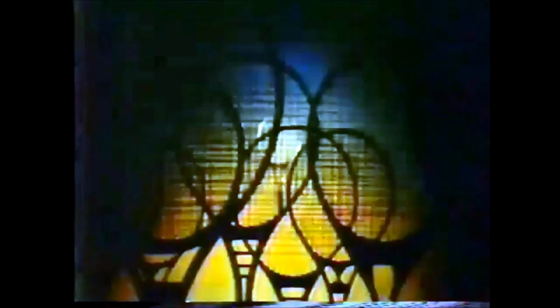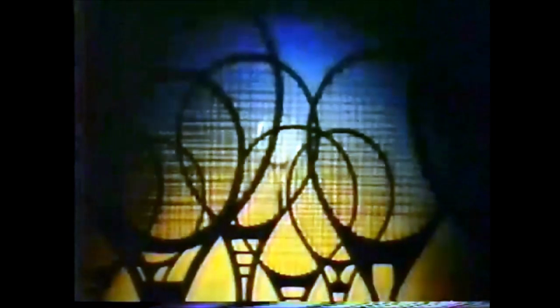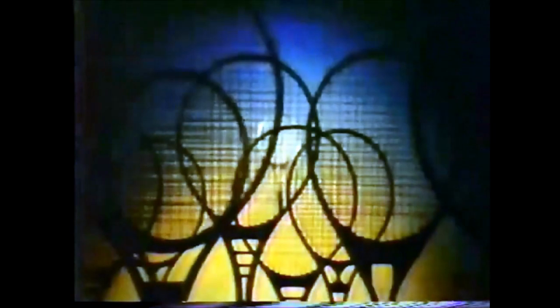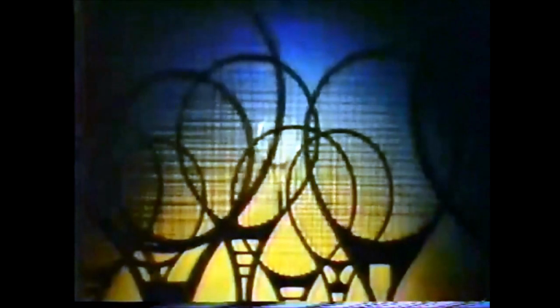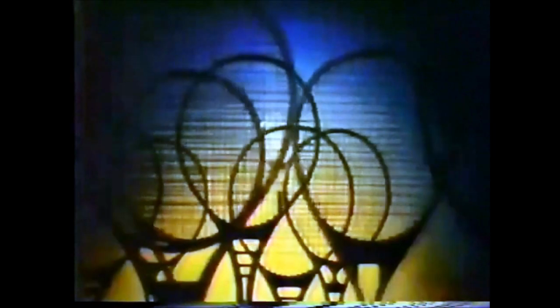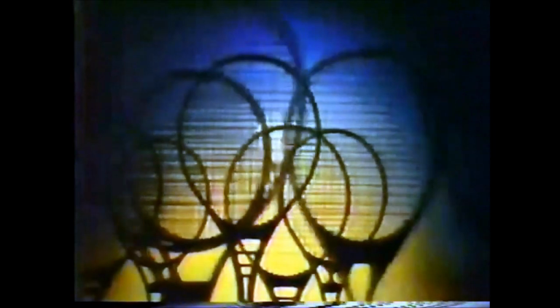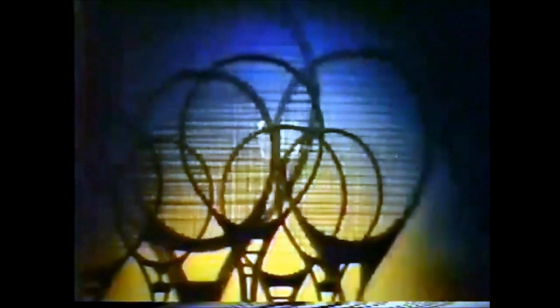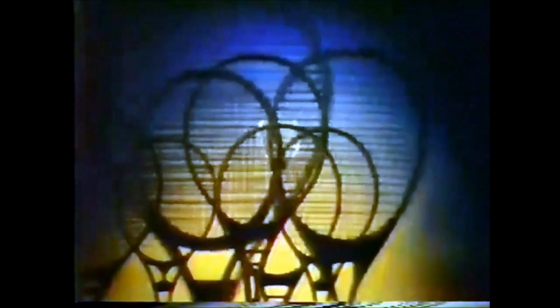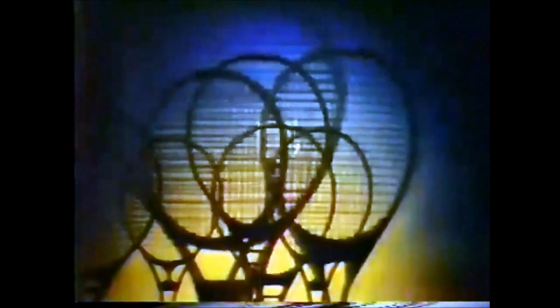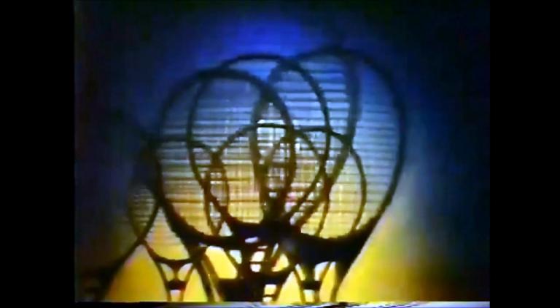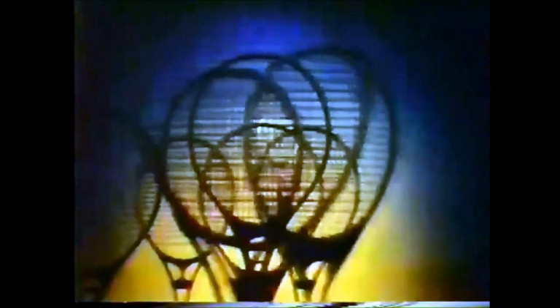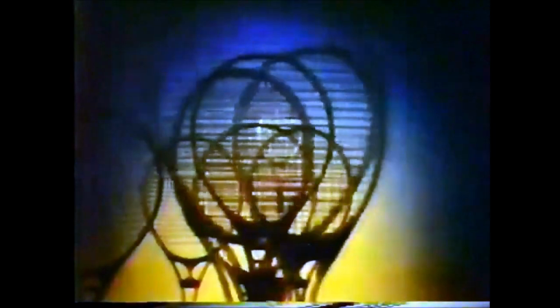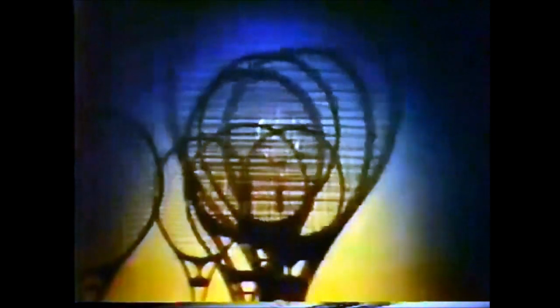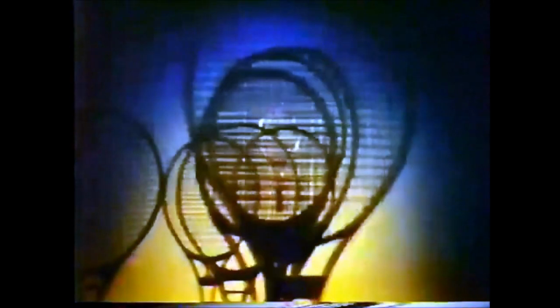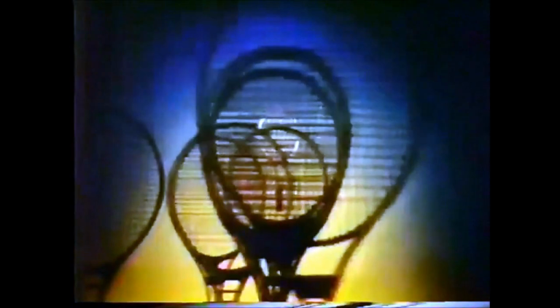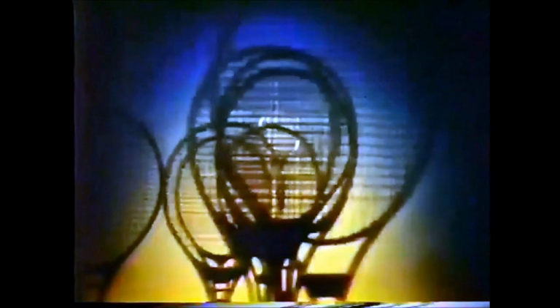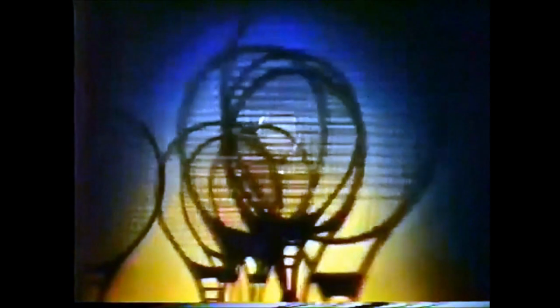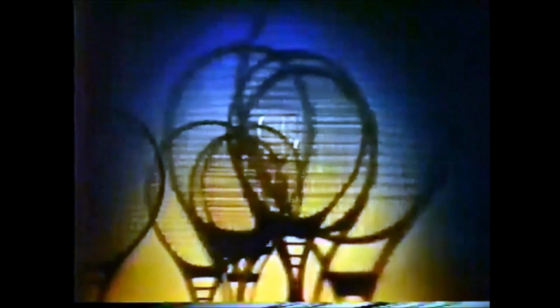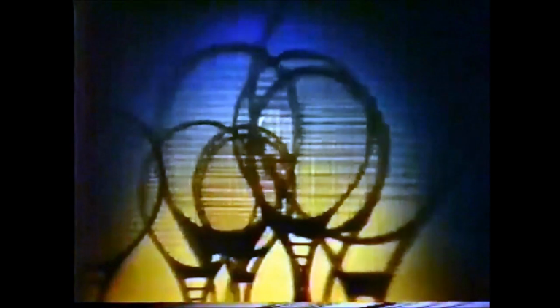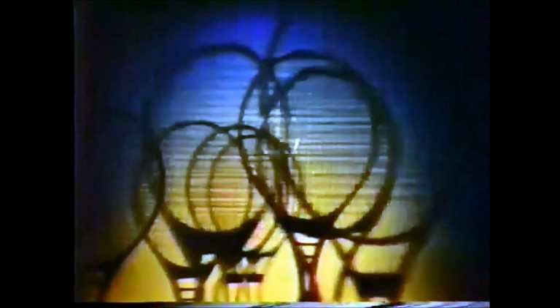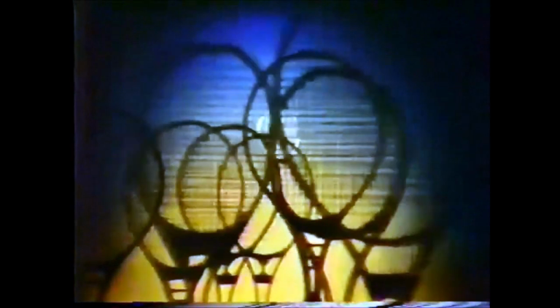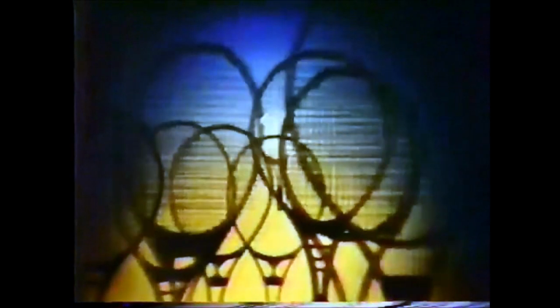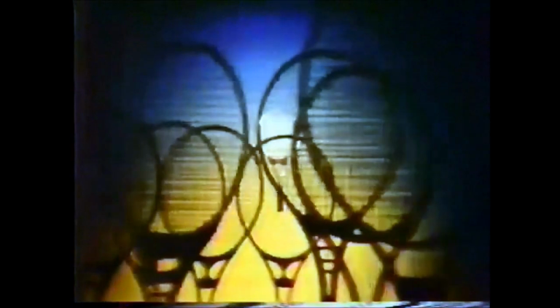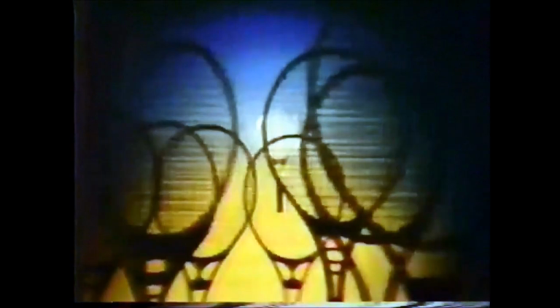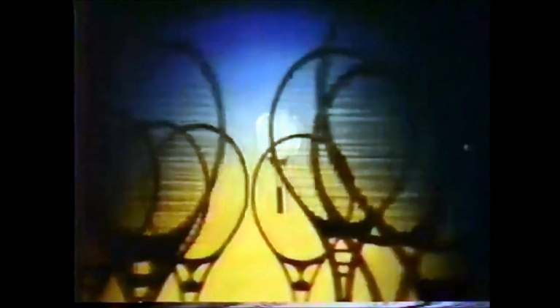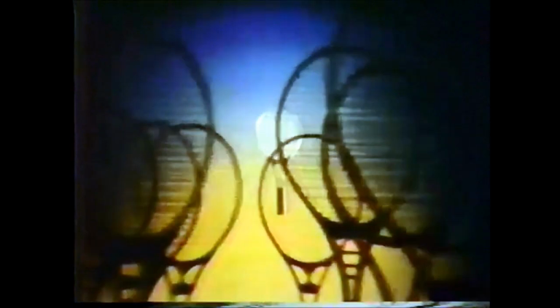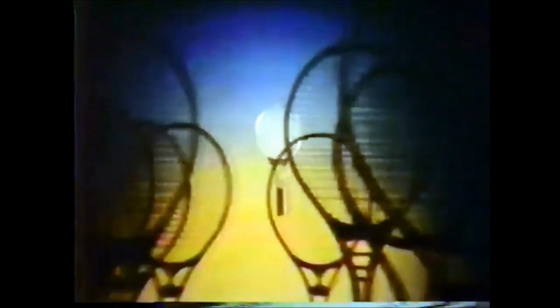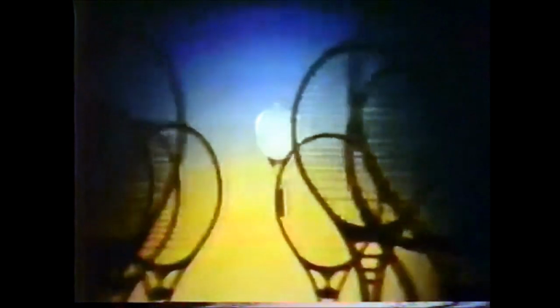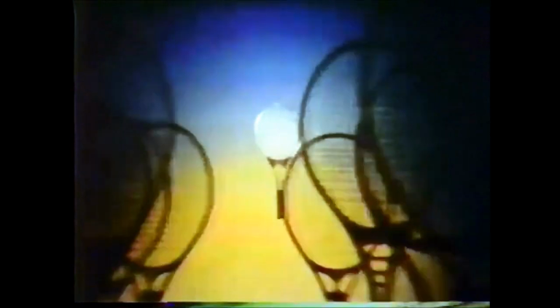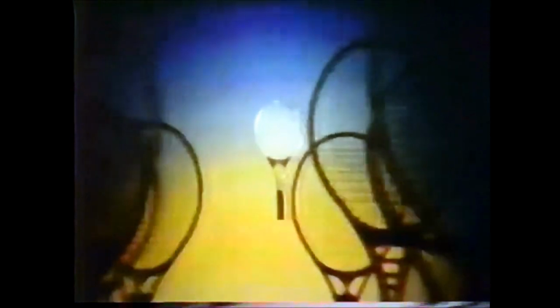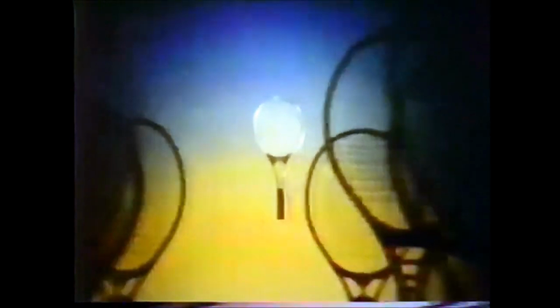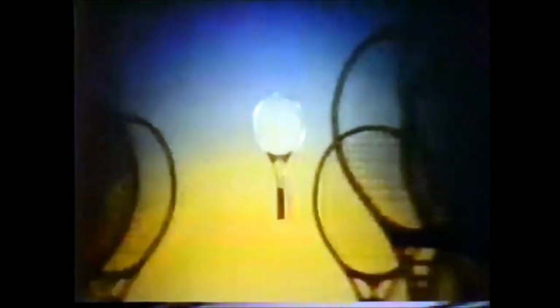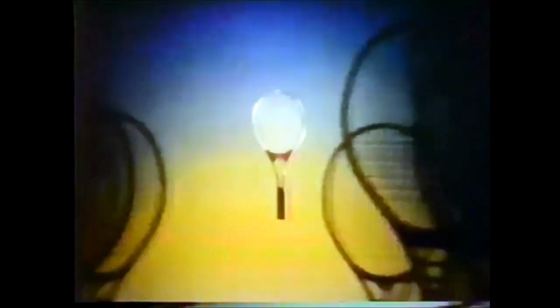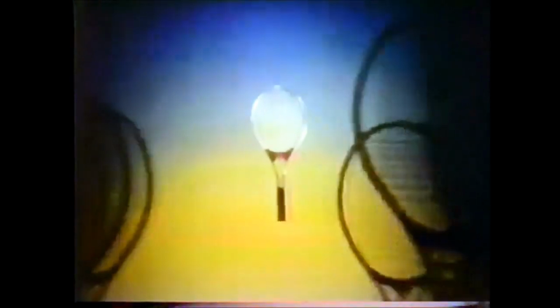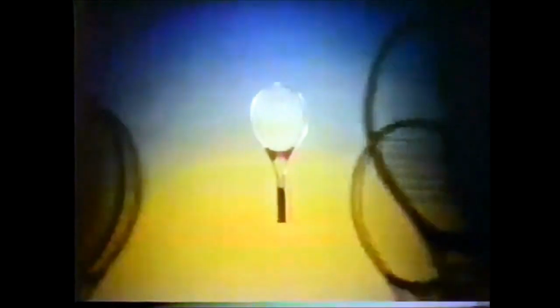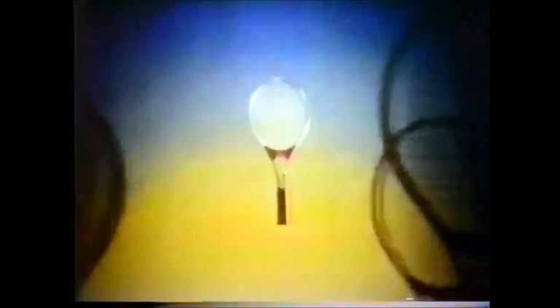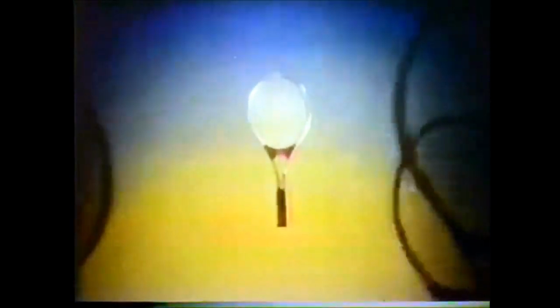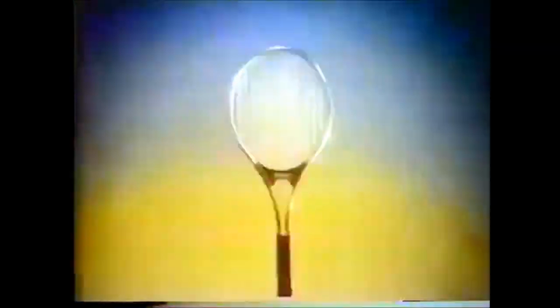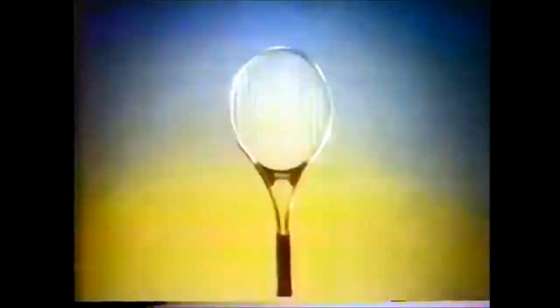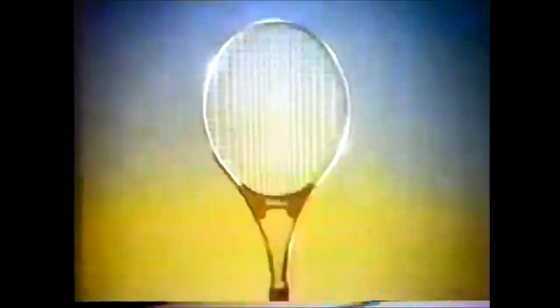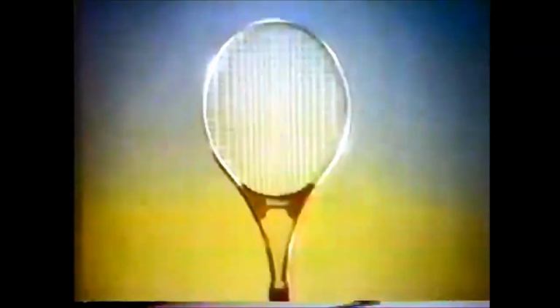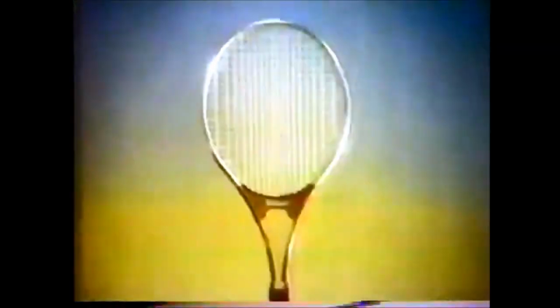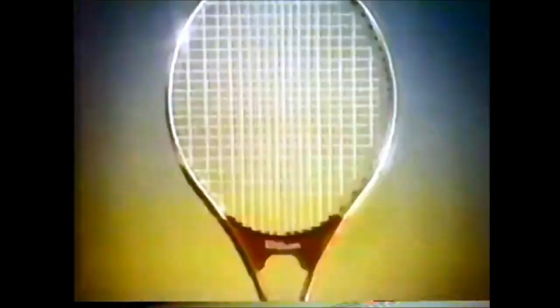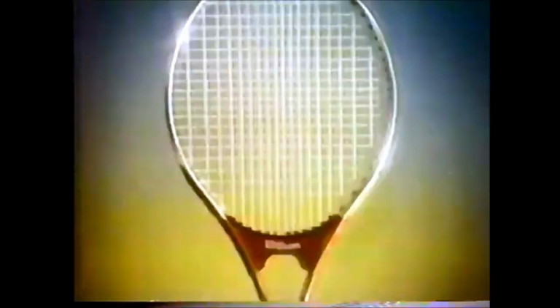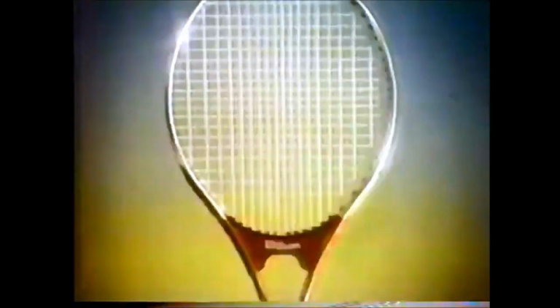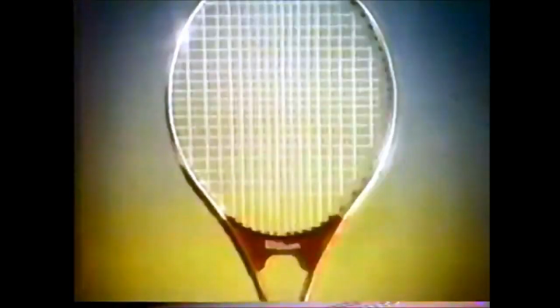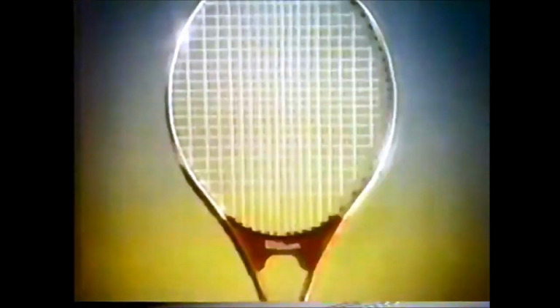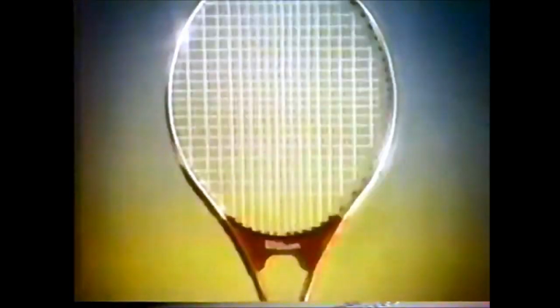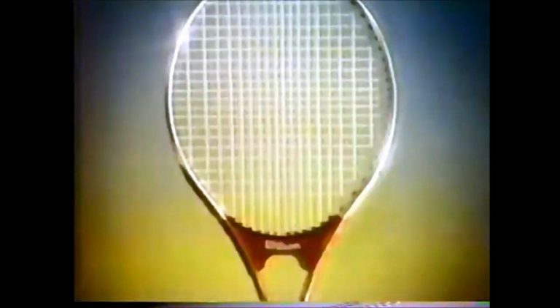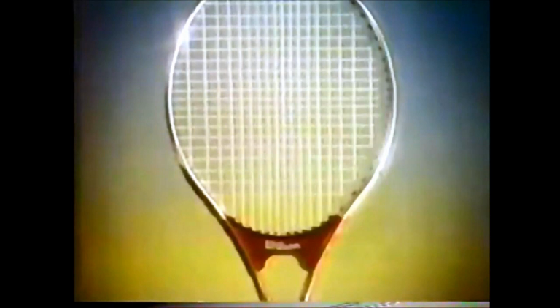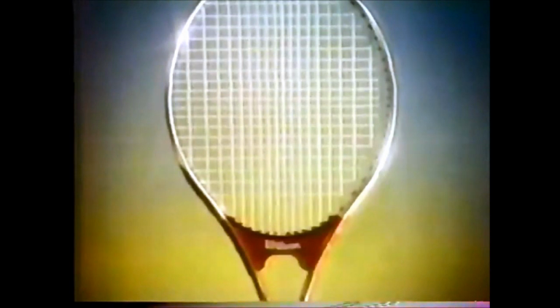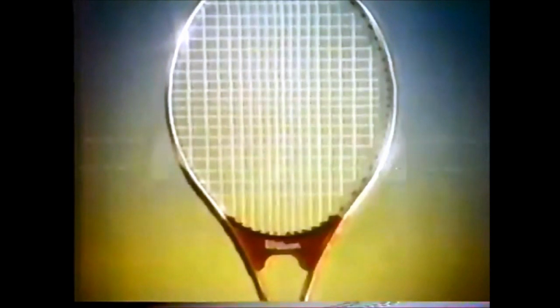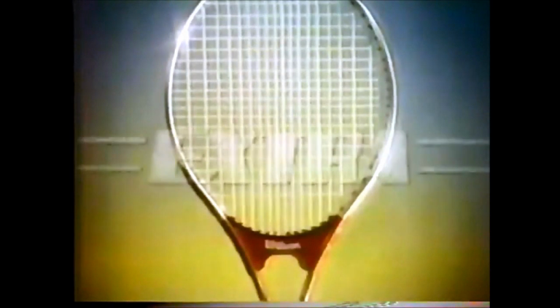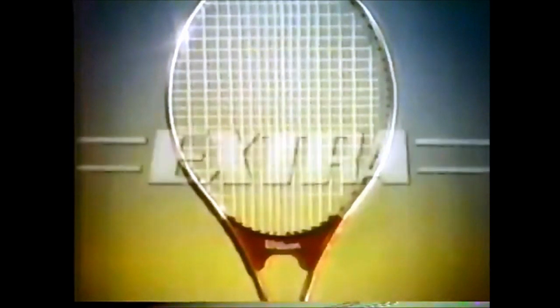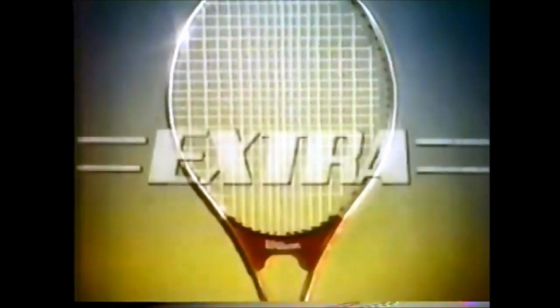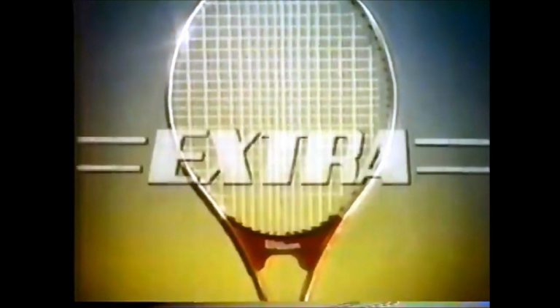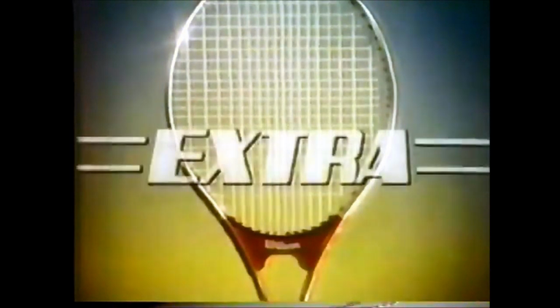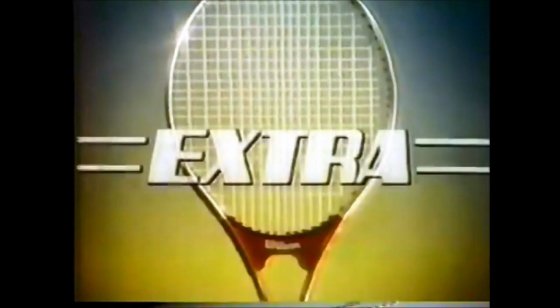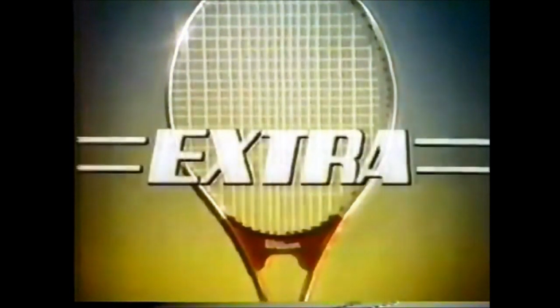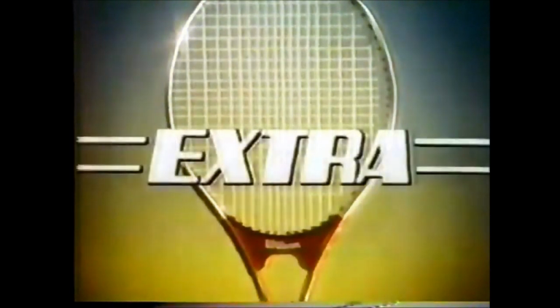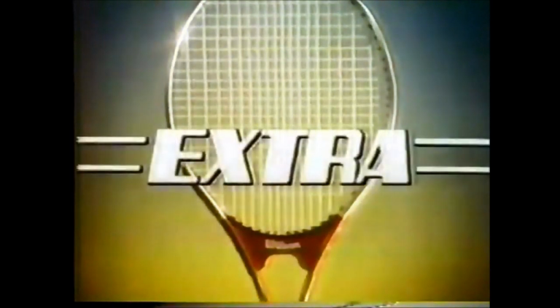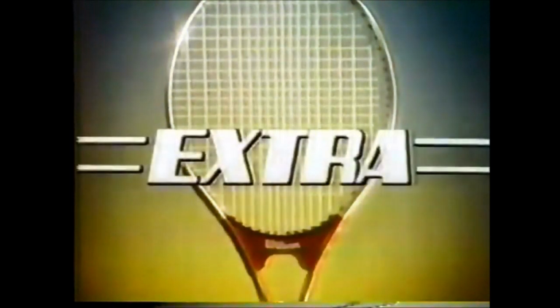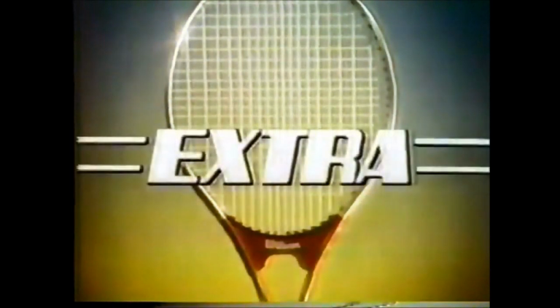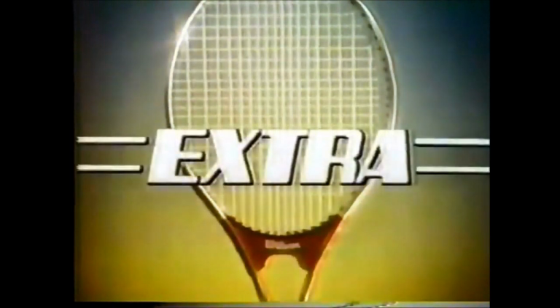Now there's a breakthrough in large head racket design, a racket that looks big and plays big. The new Wilson Extra.